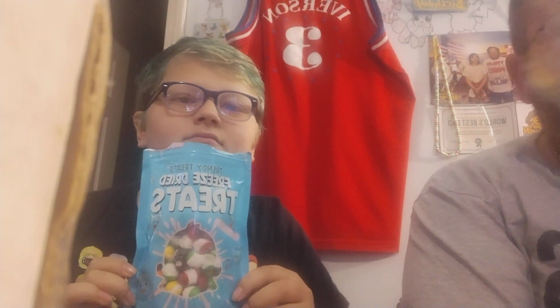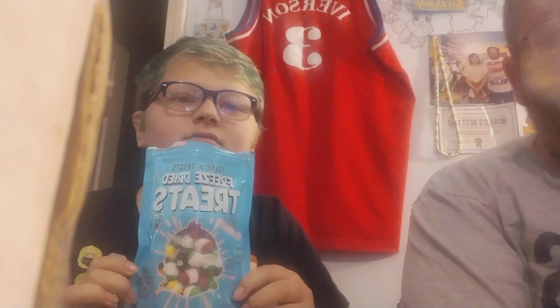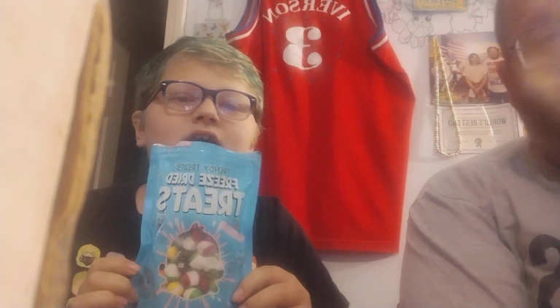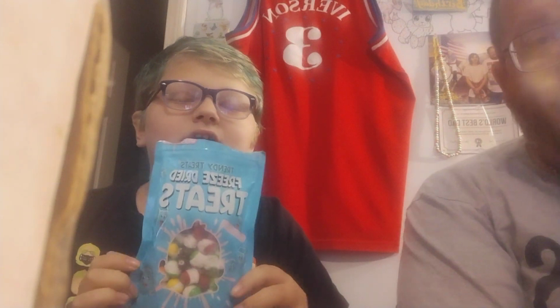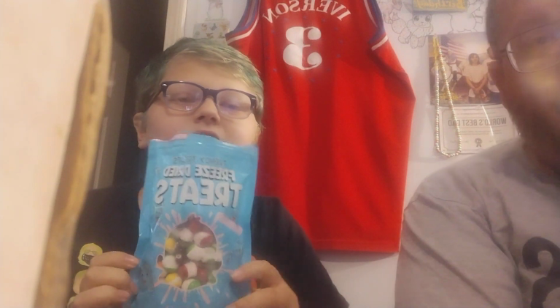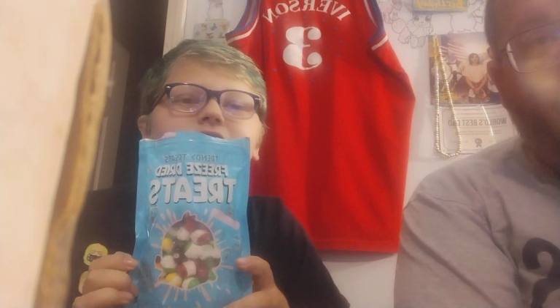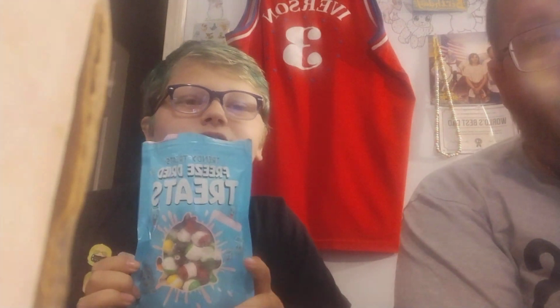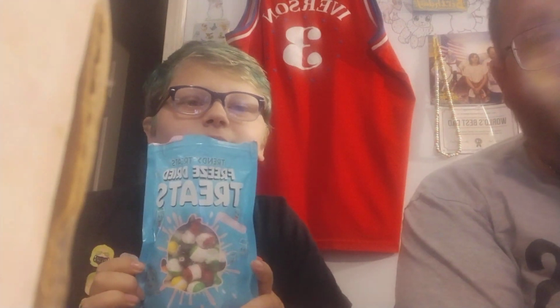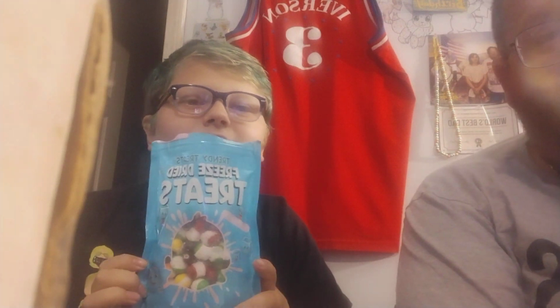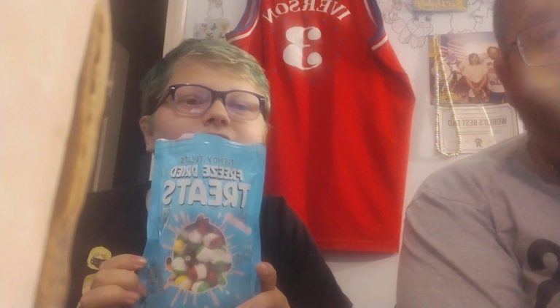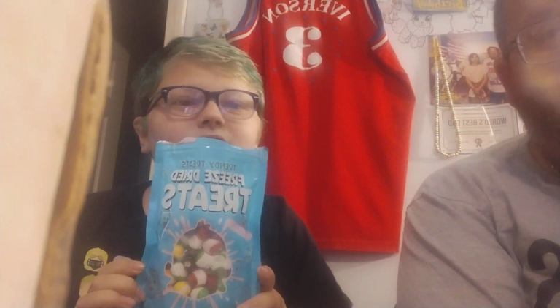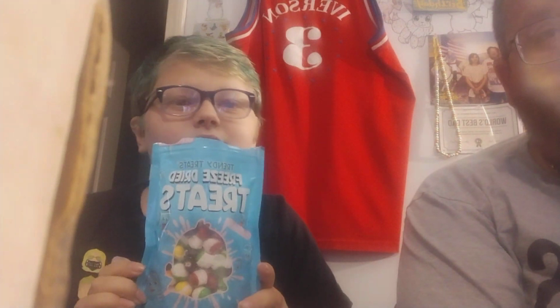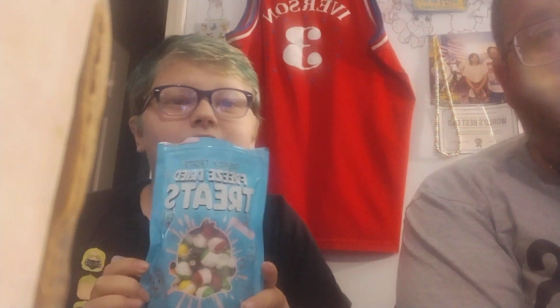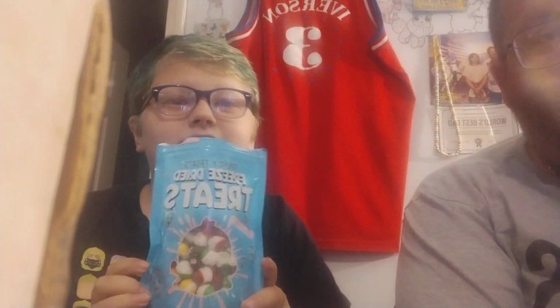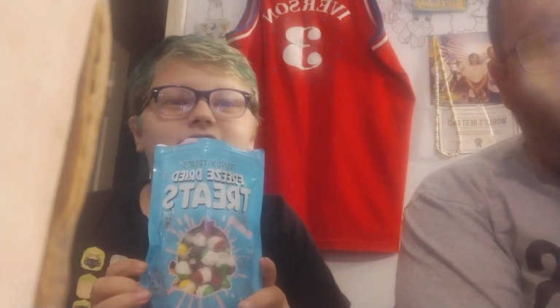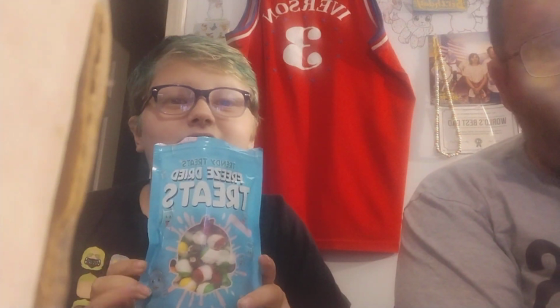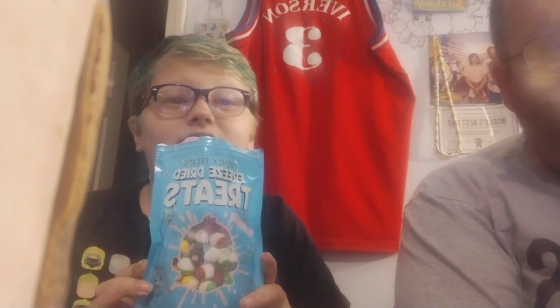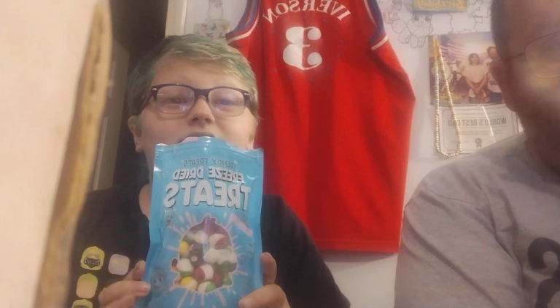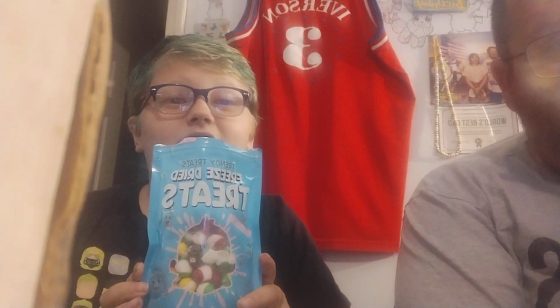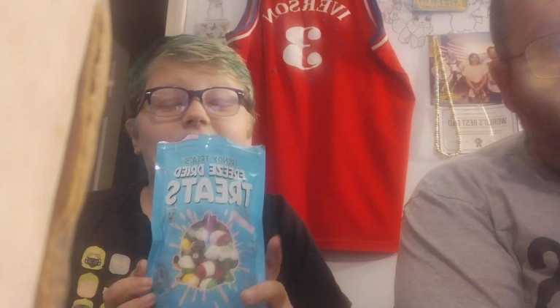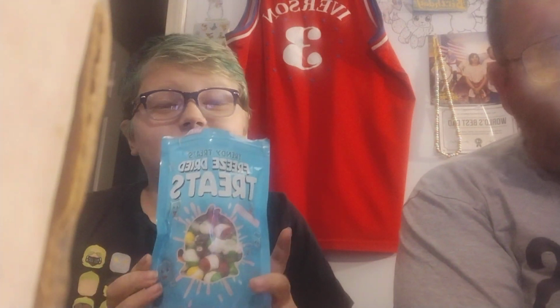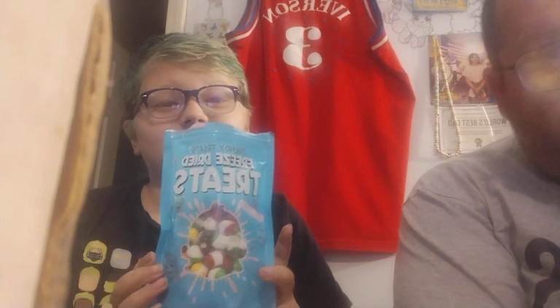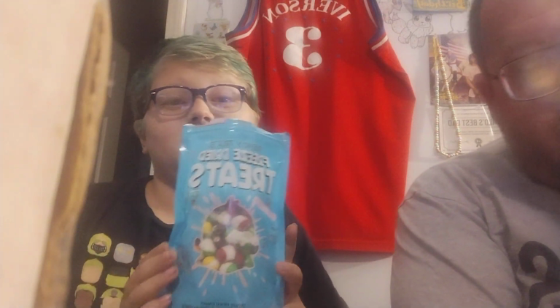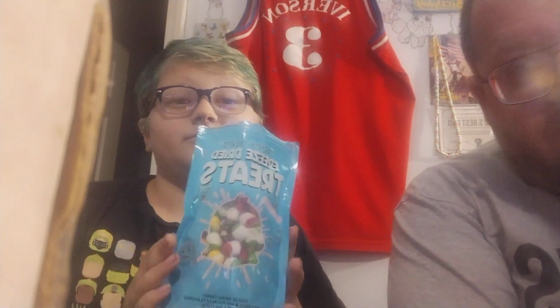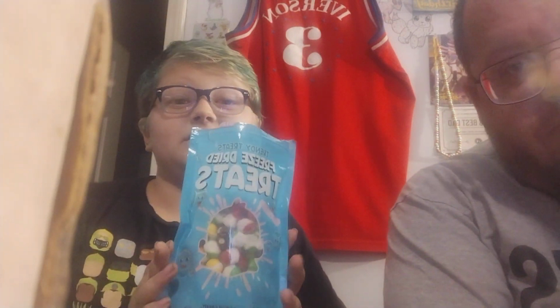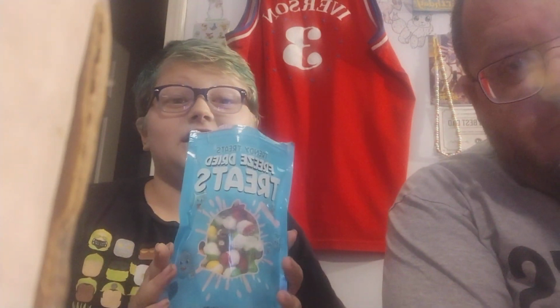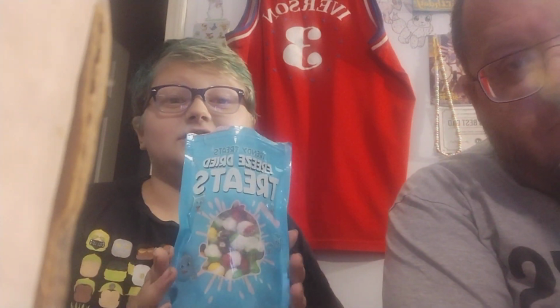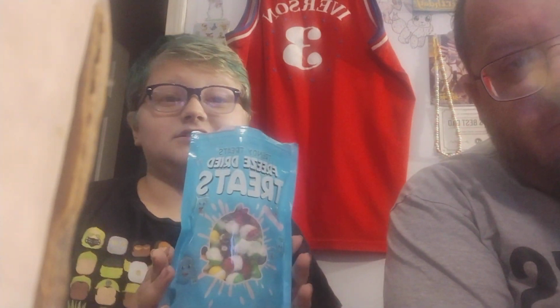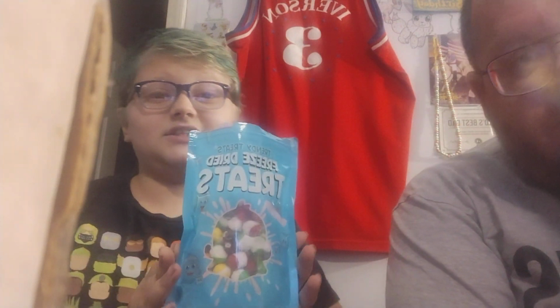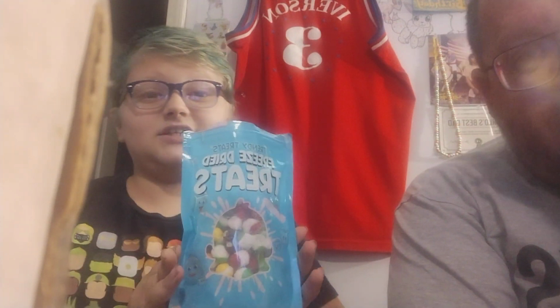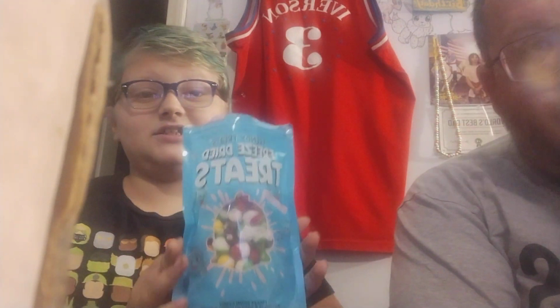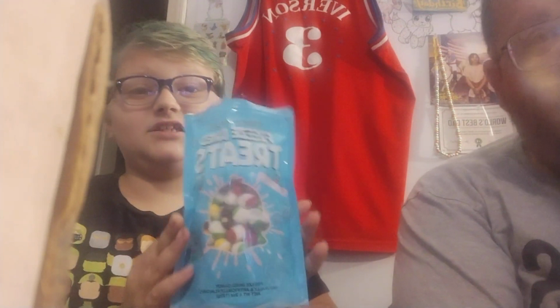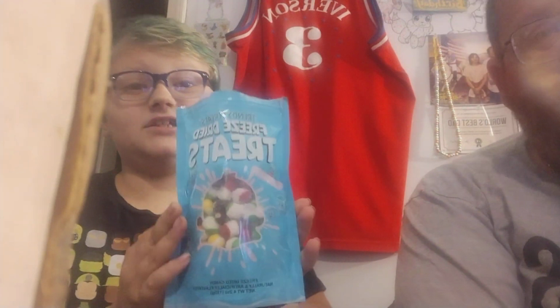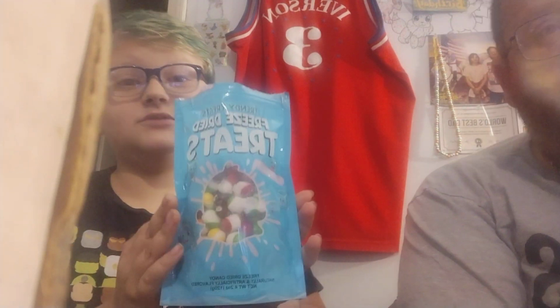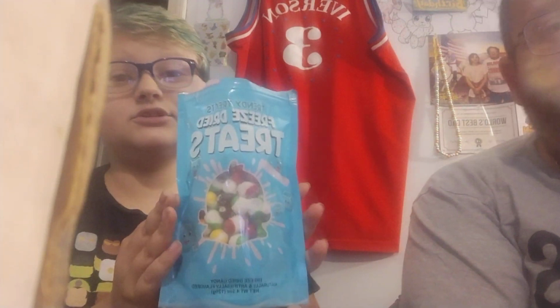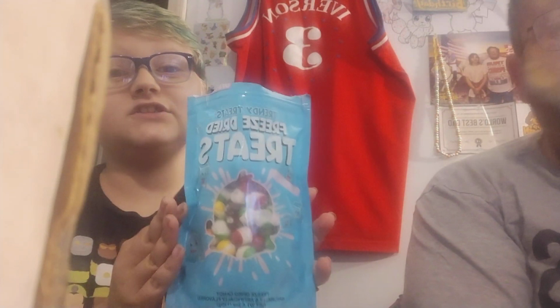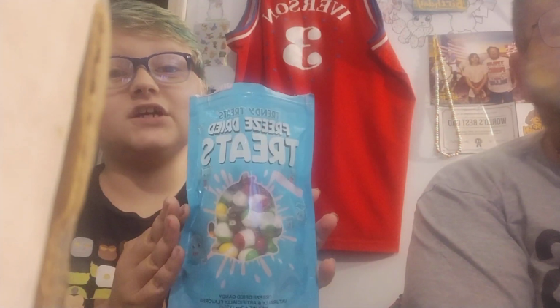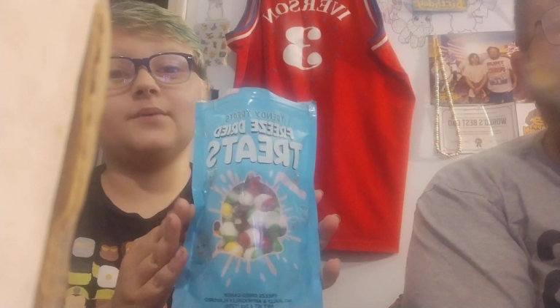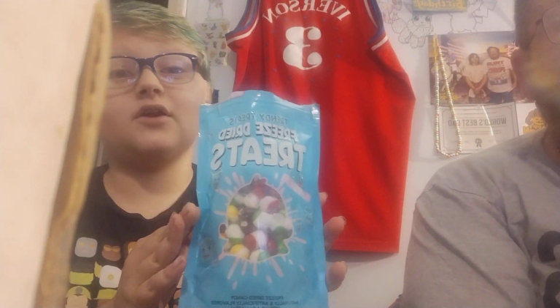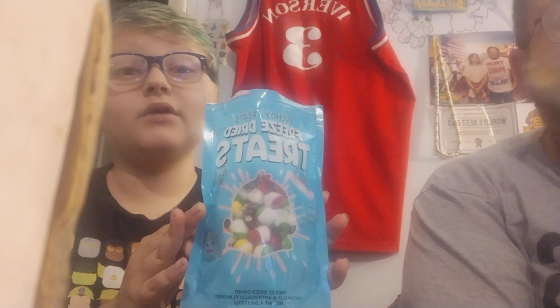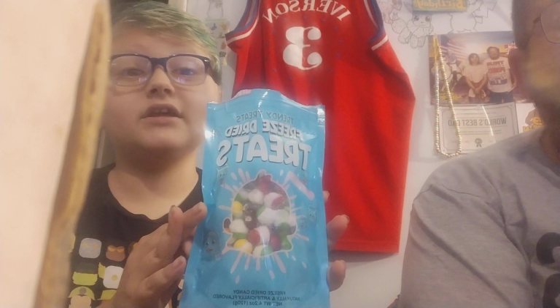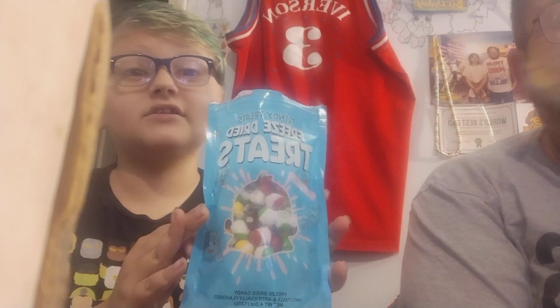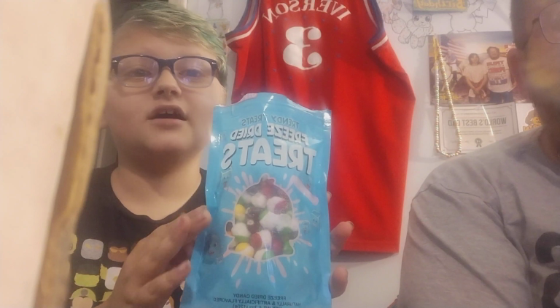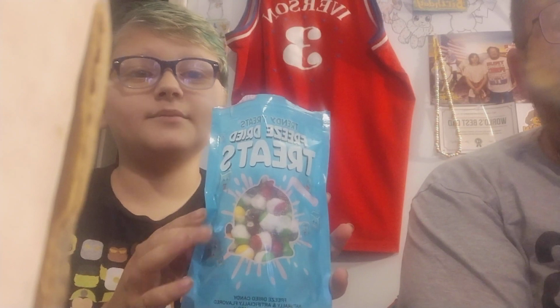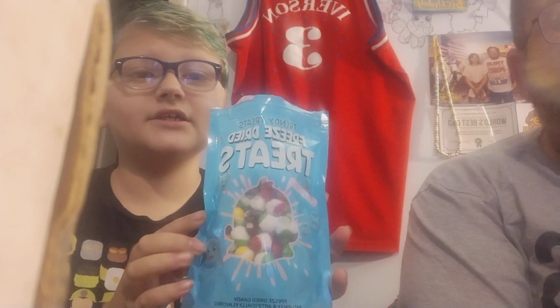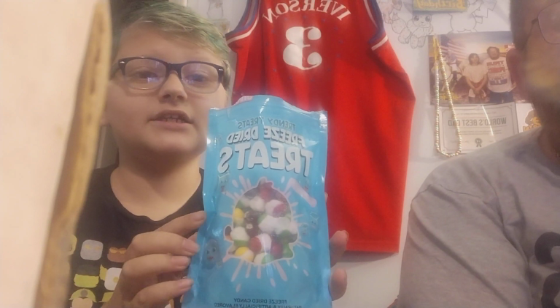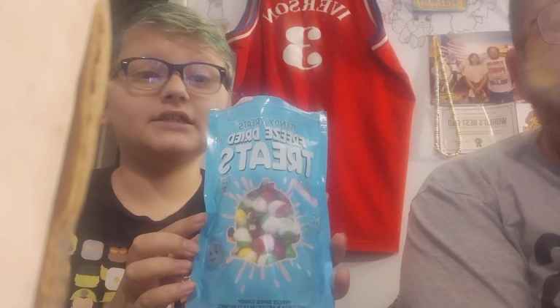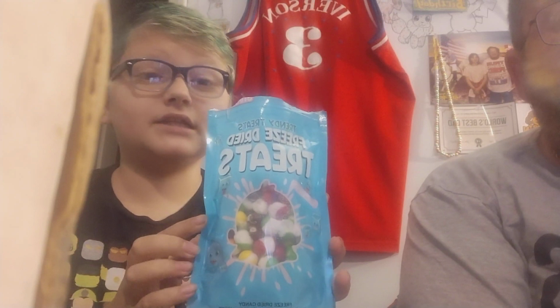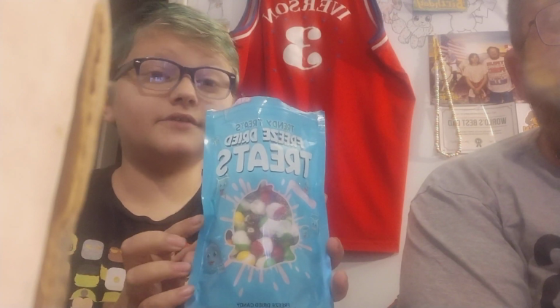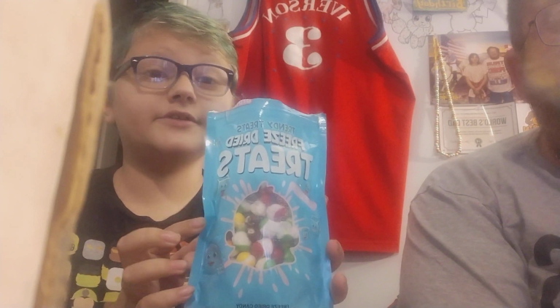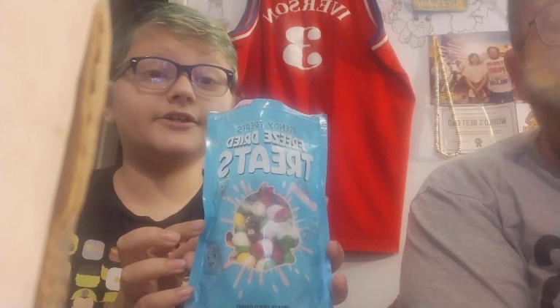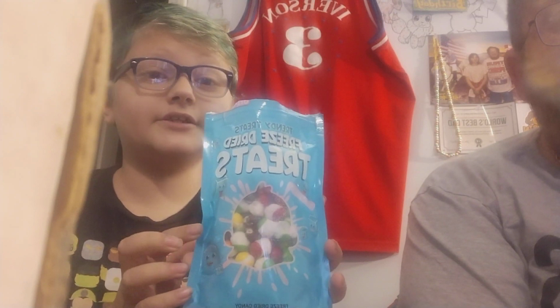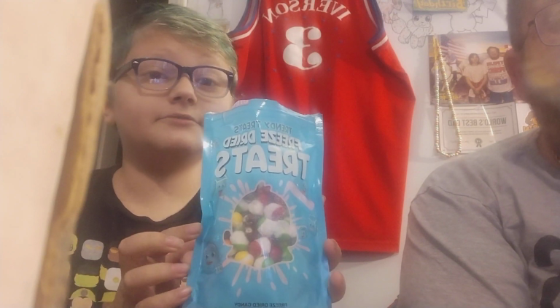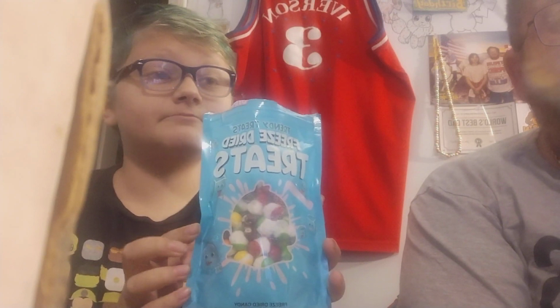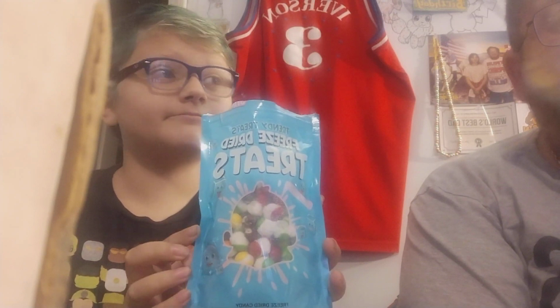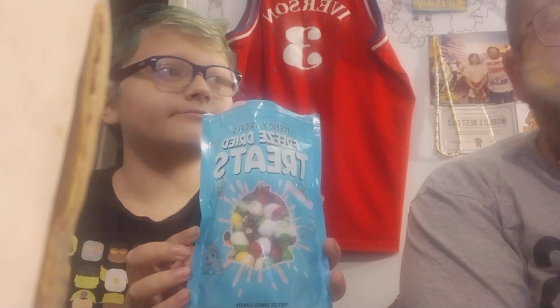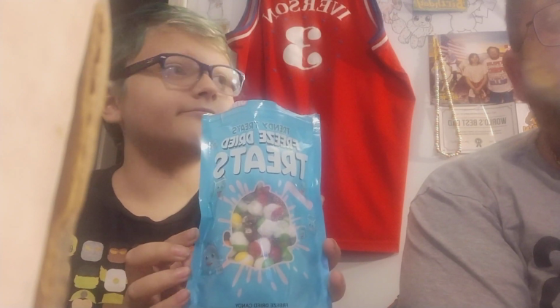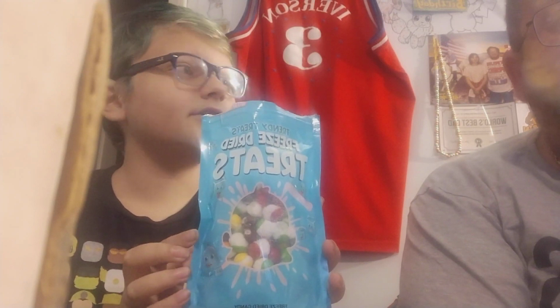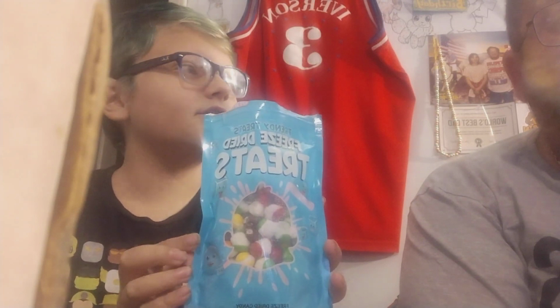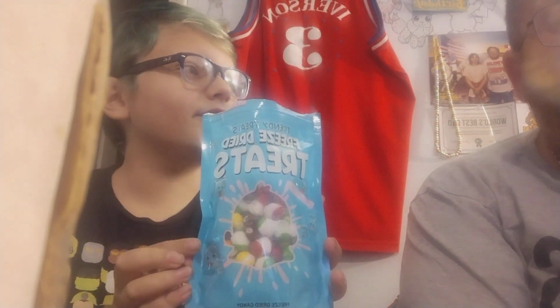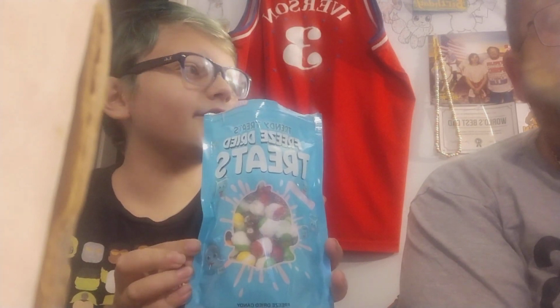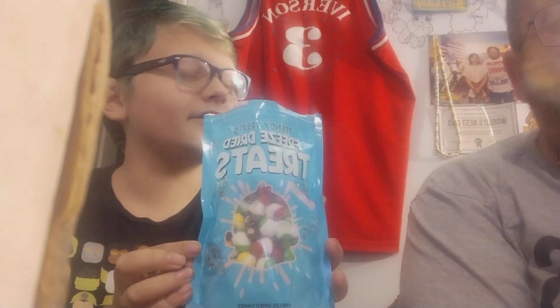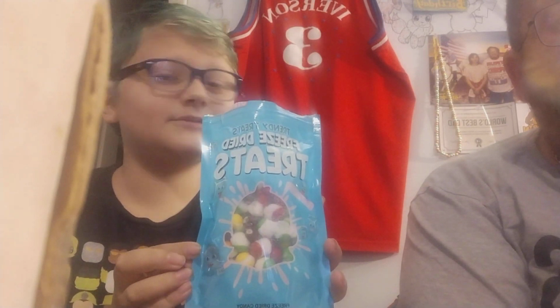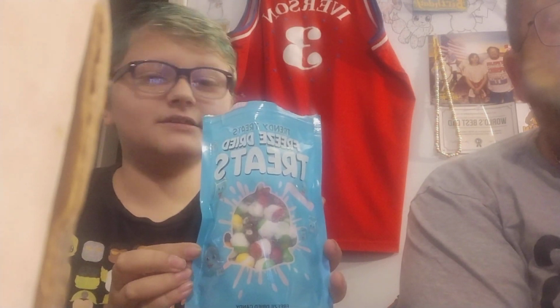Hey guys, welcome back to another video. Today I actually talked my dad into getting these, which took about a week to come in, and they are very, very expensive.